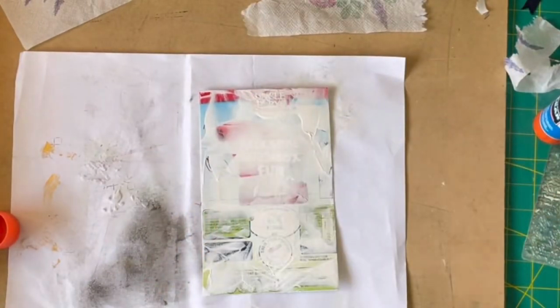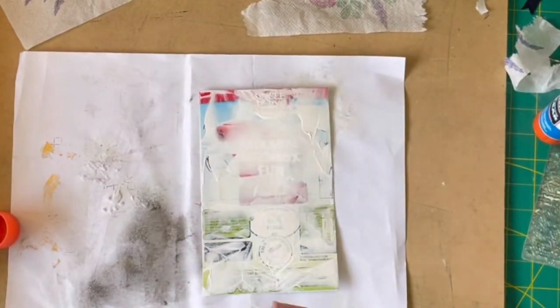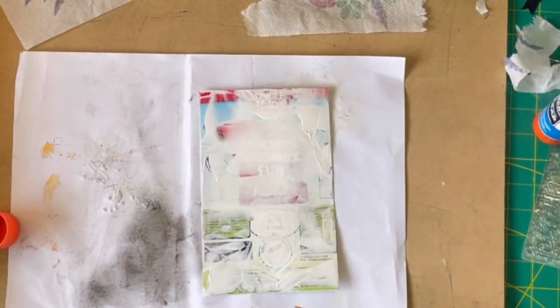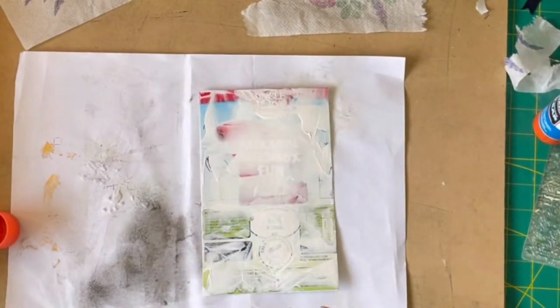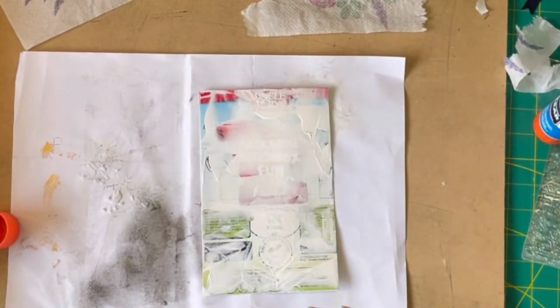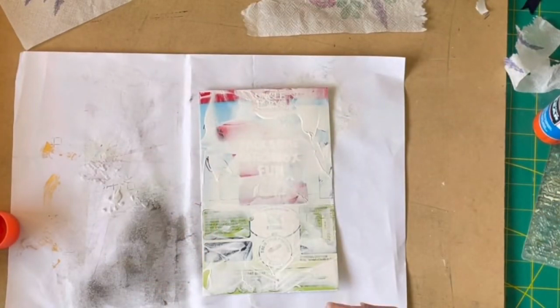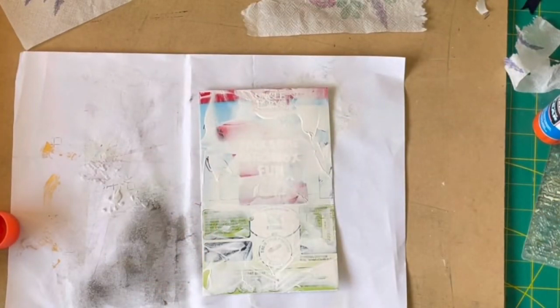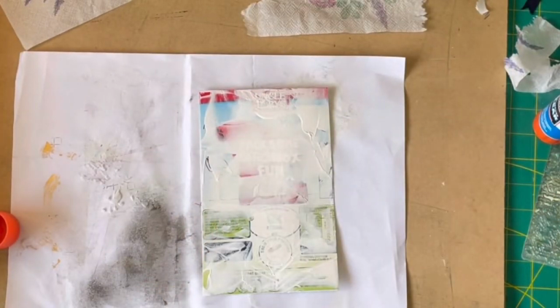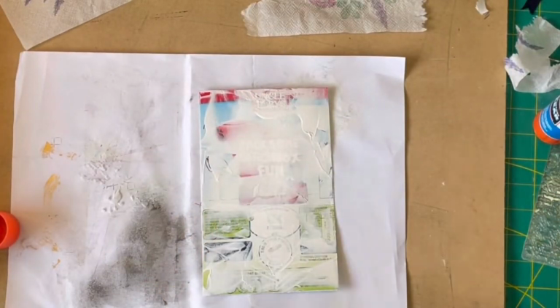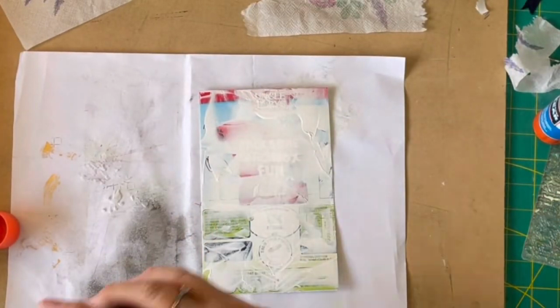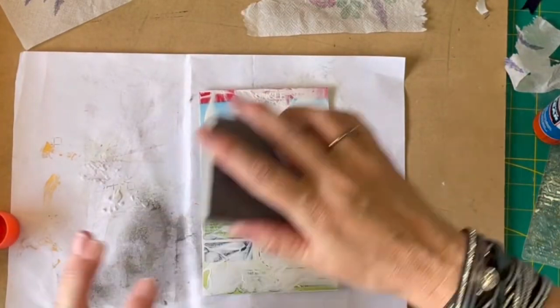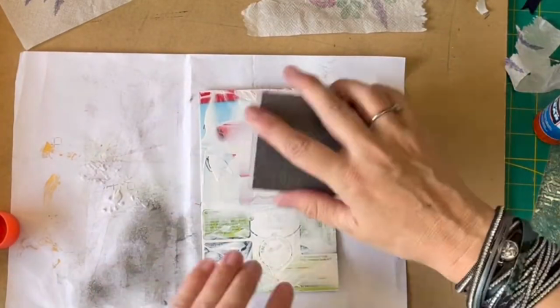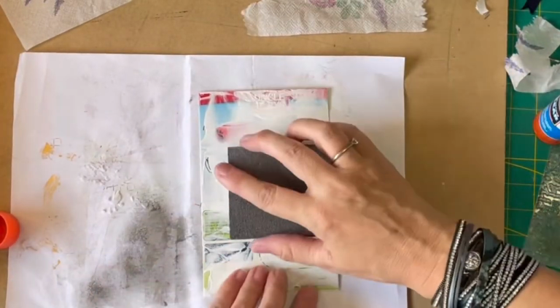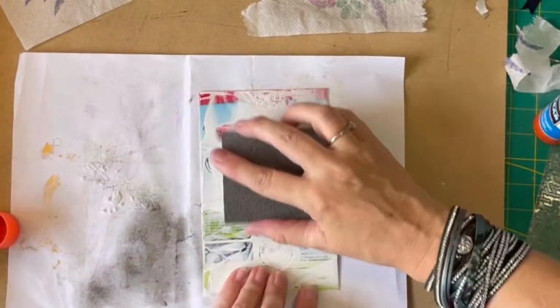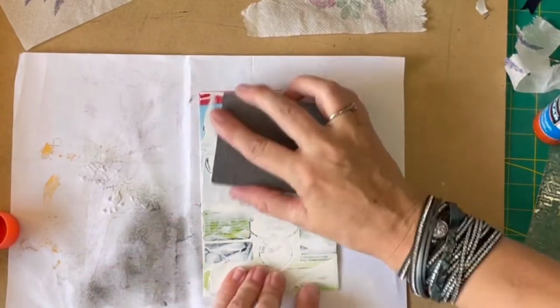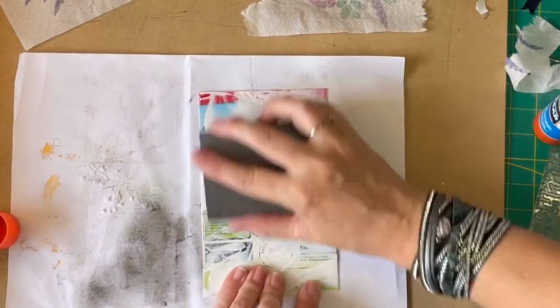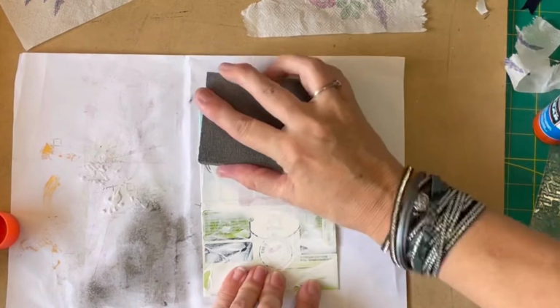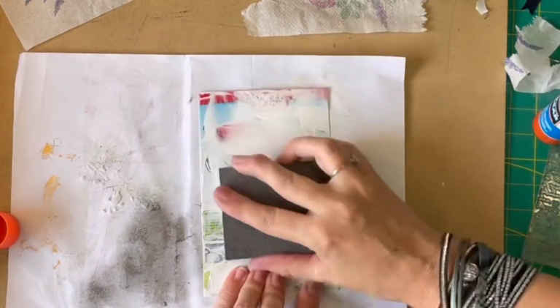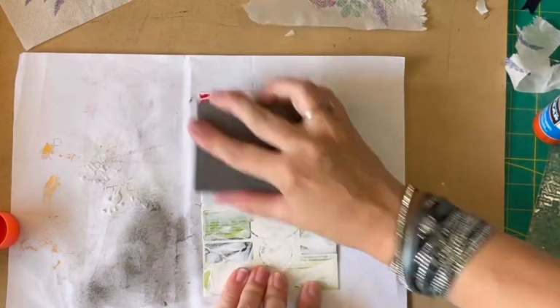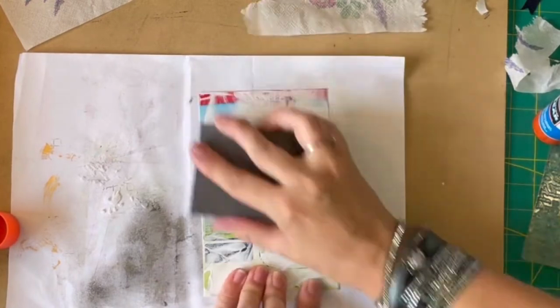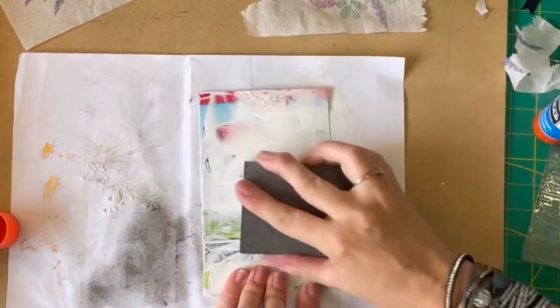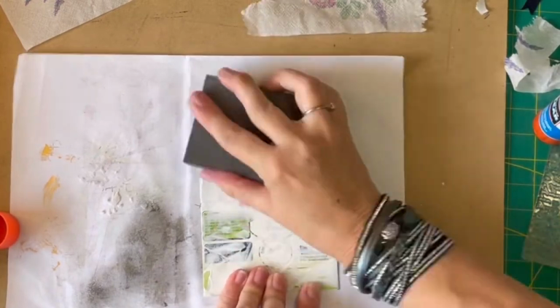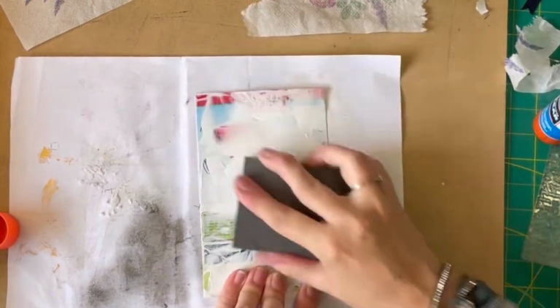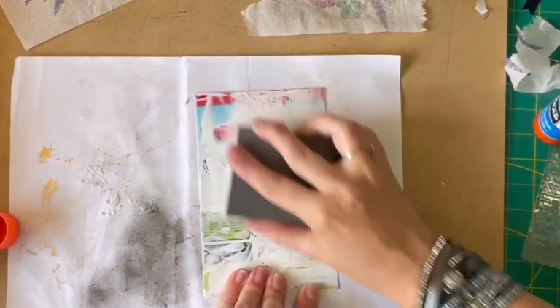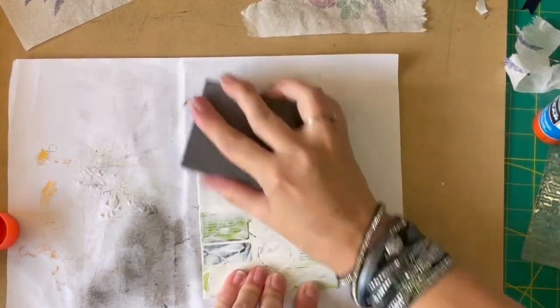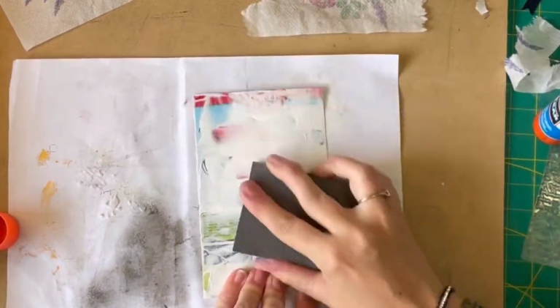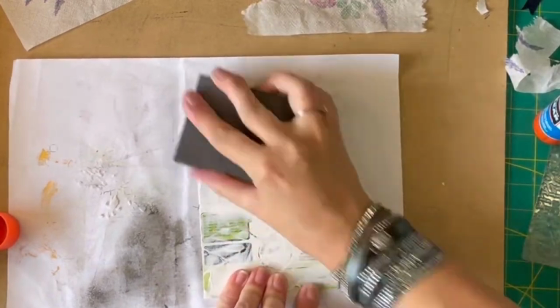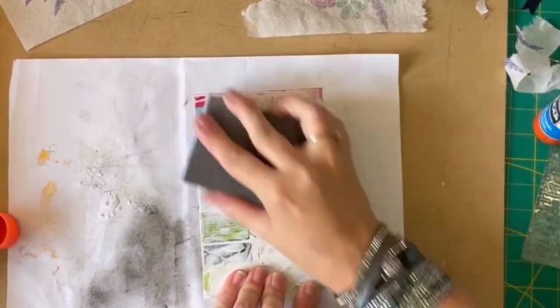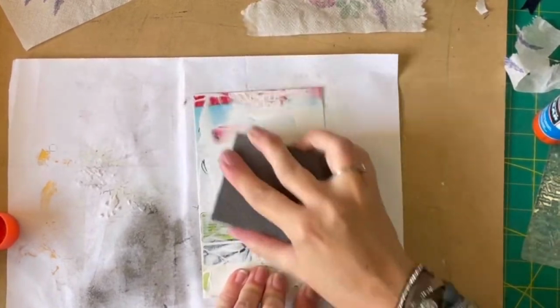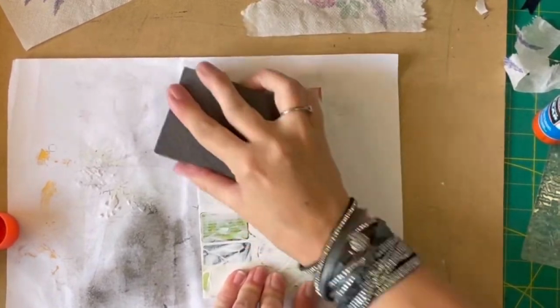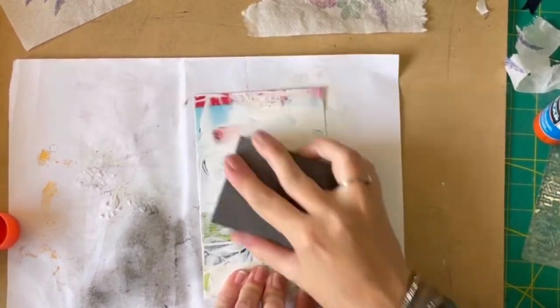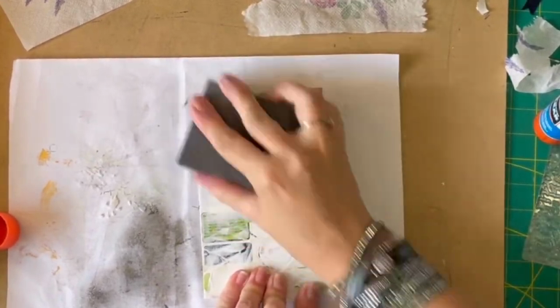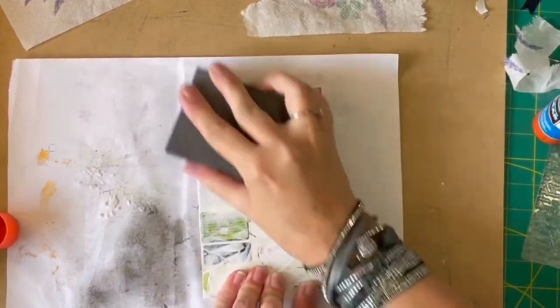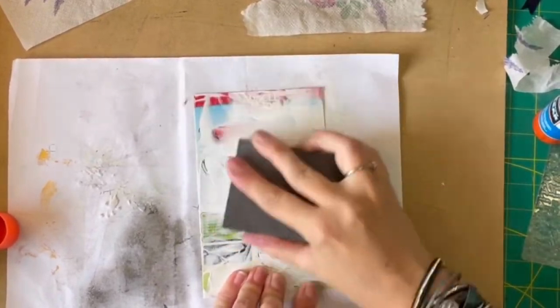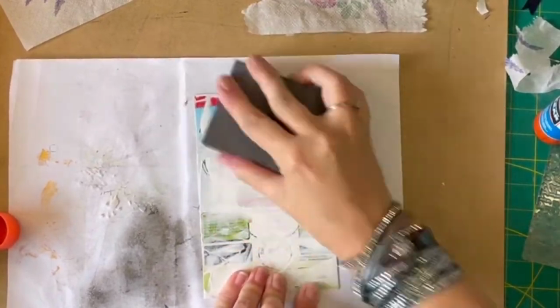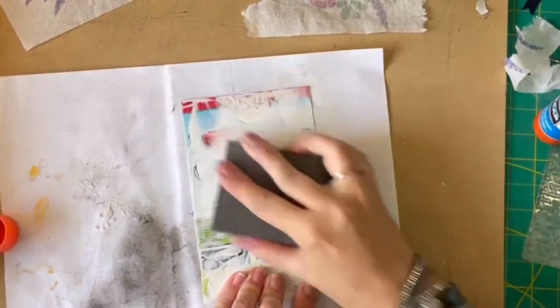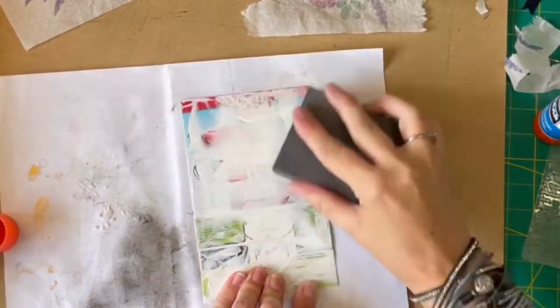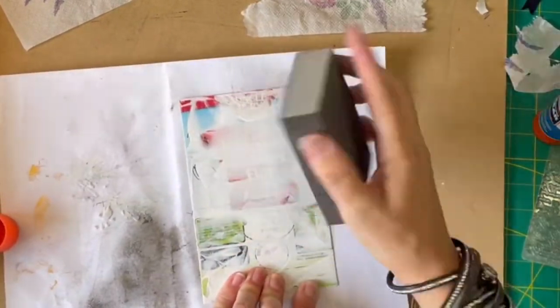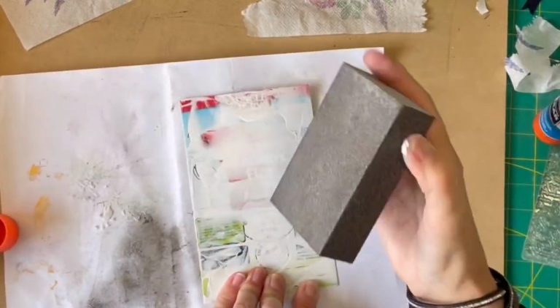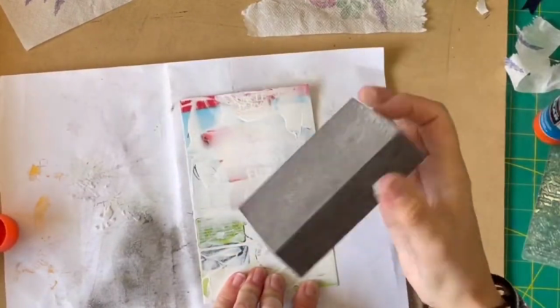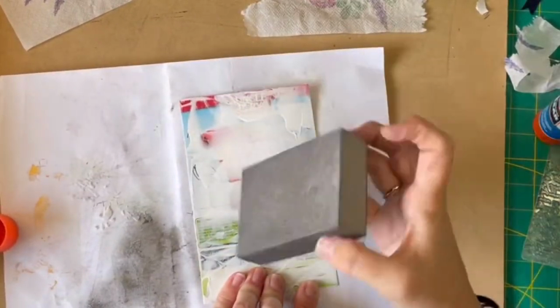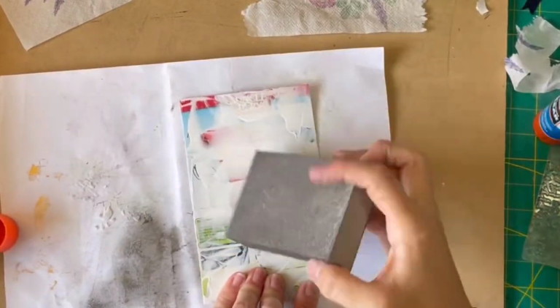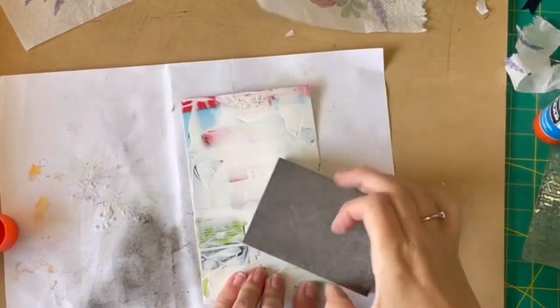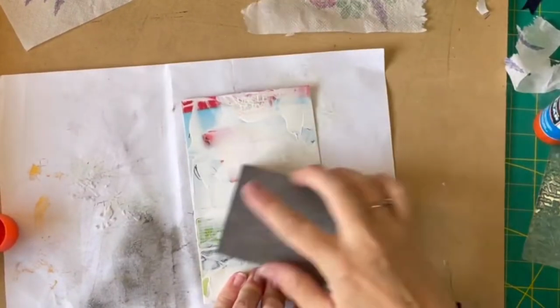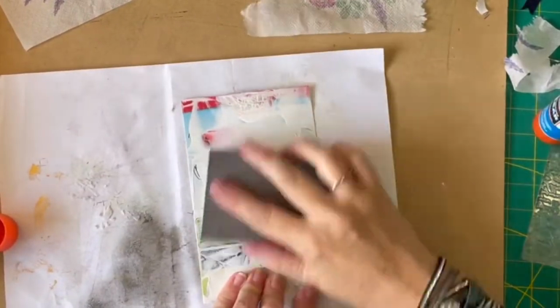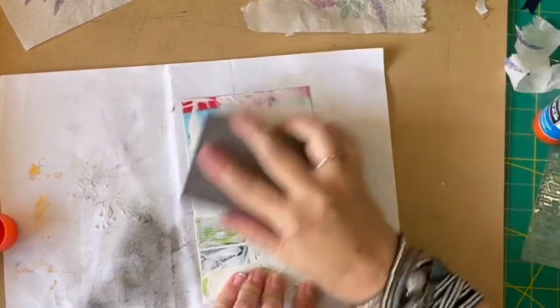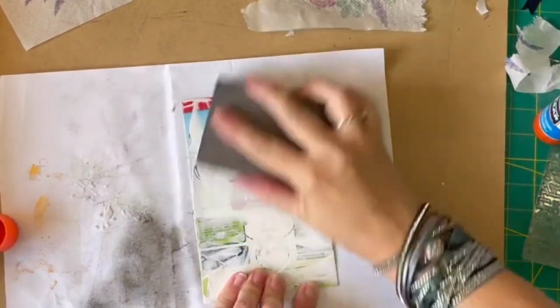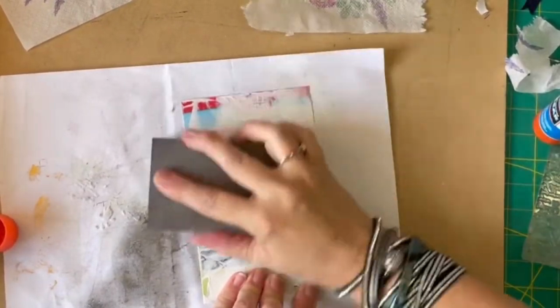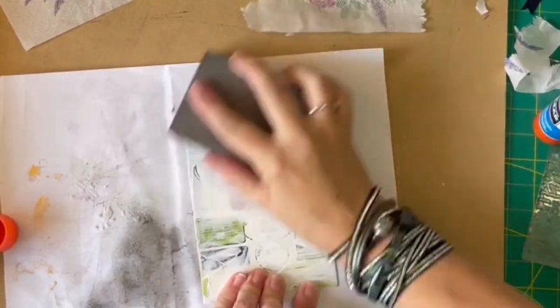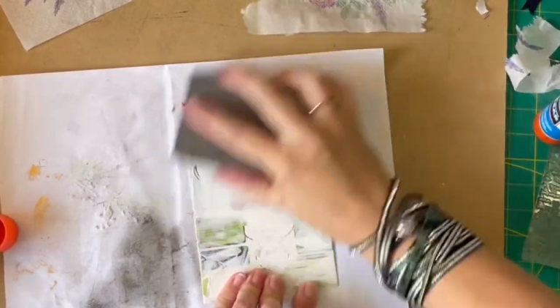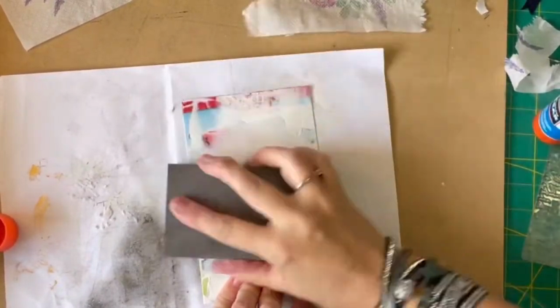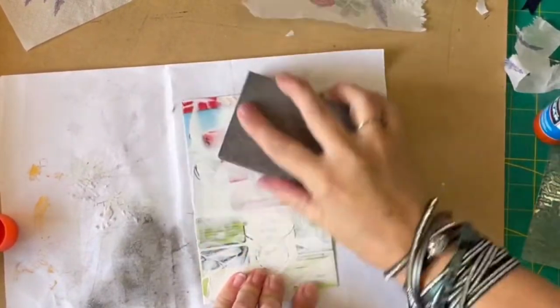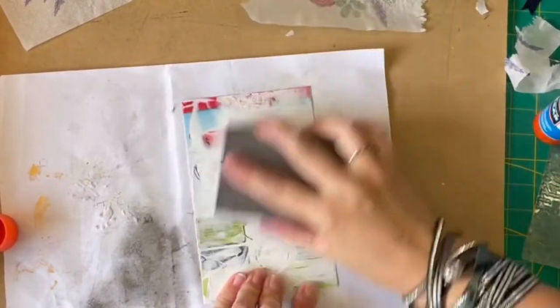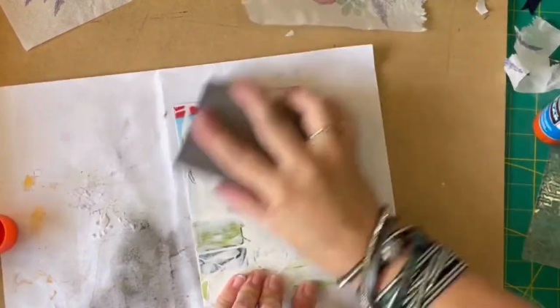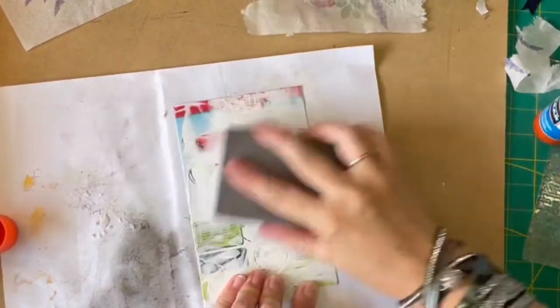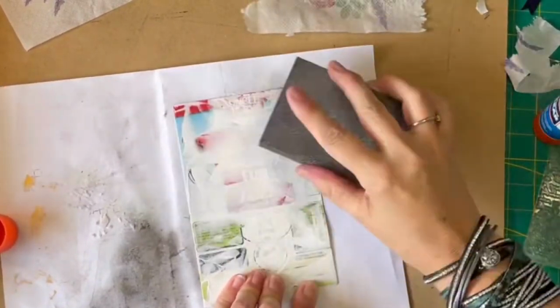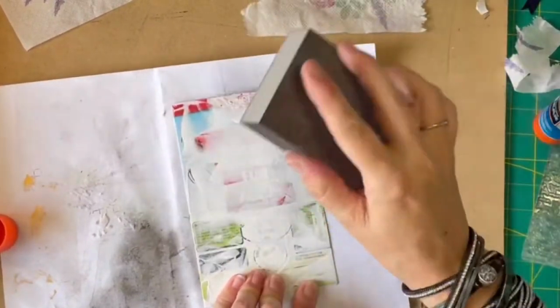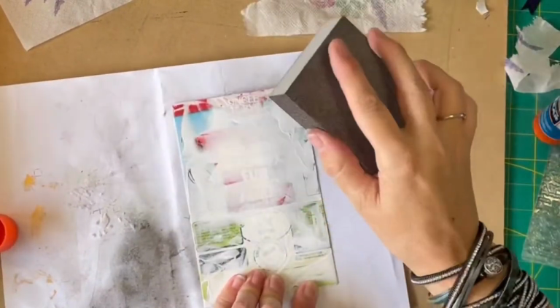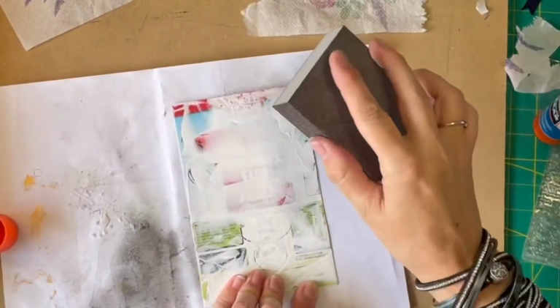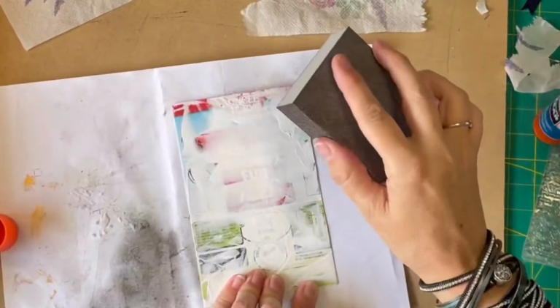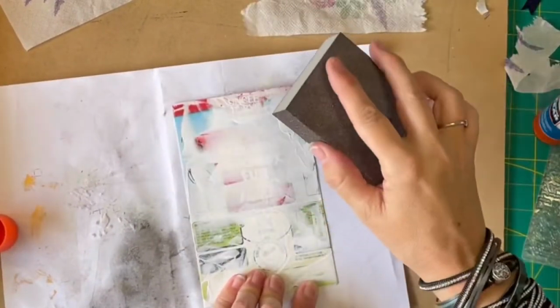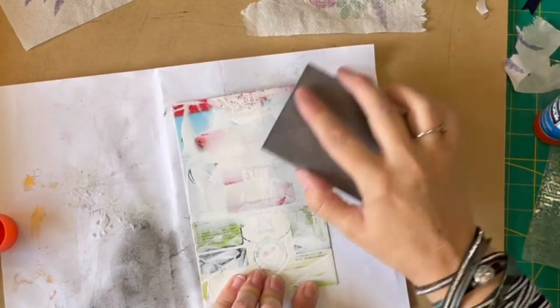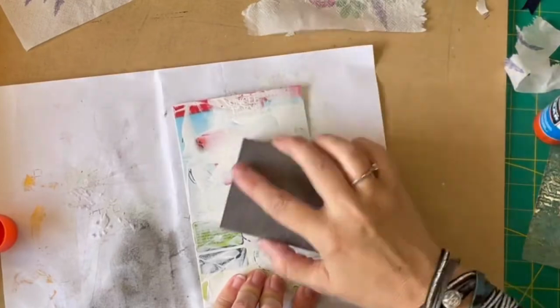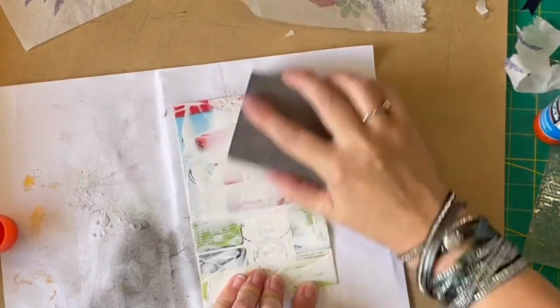Why don't I just sand you back a bit, just to make sure that I've got a bit of a surface there.